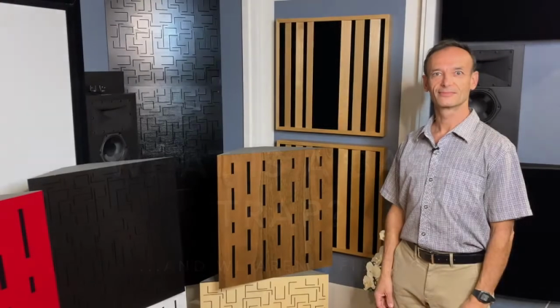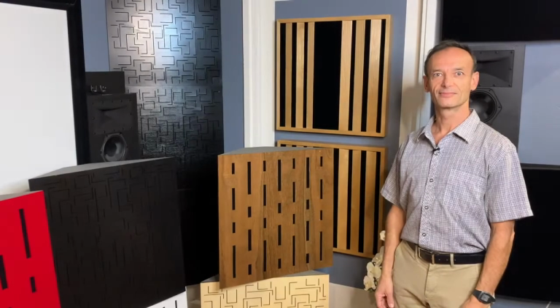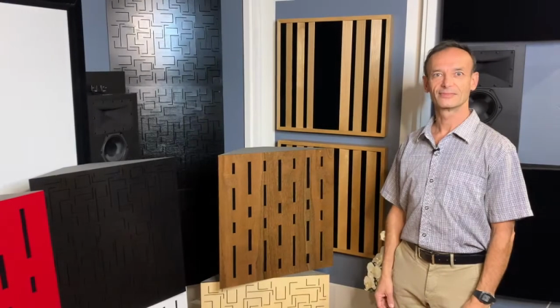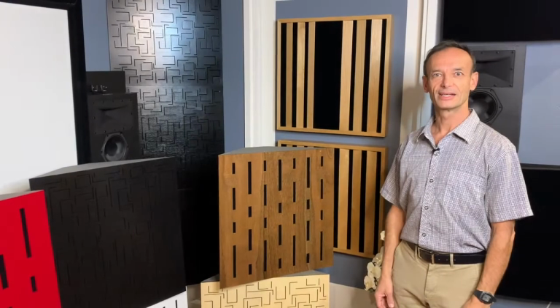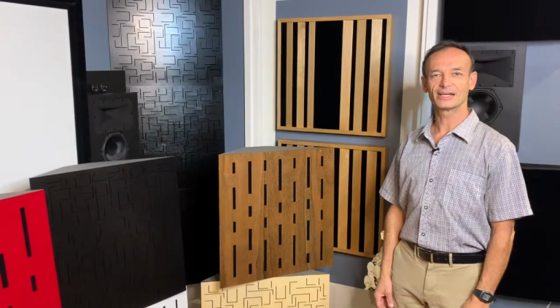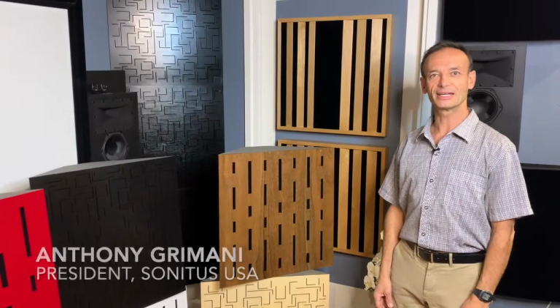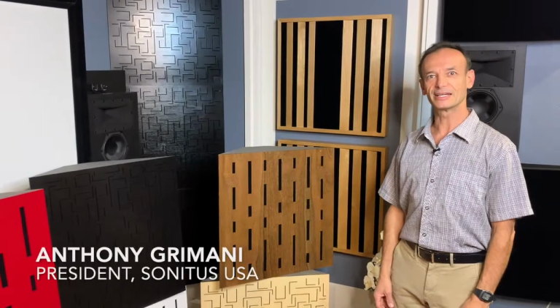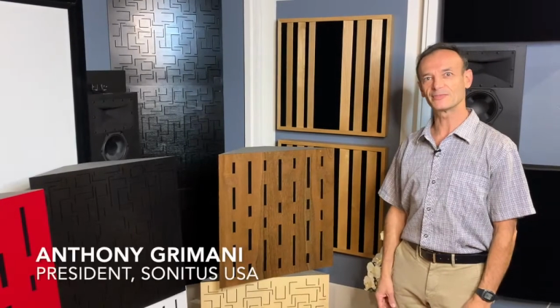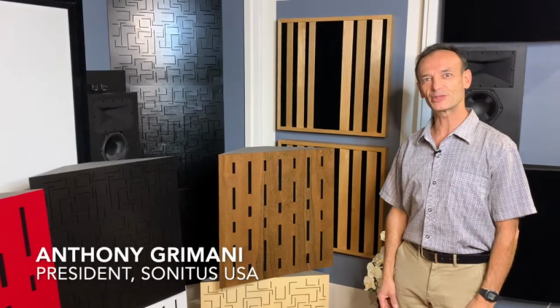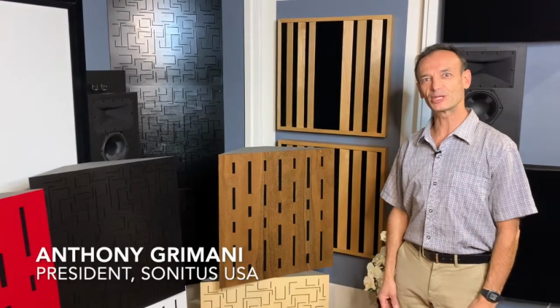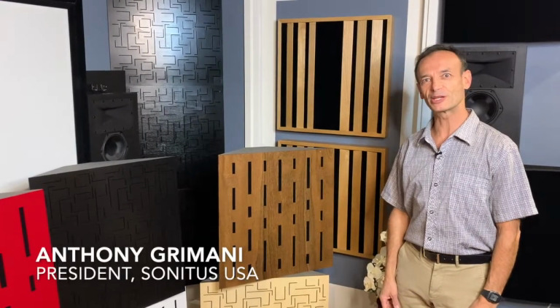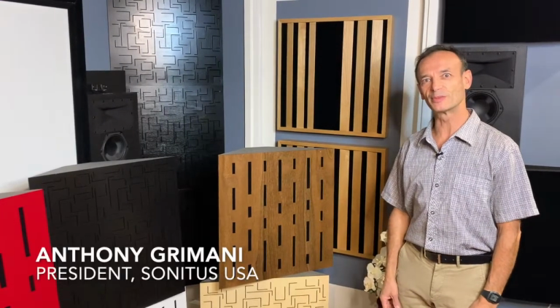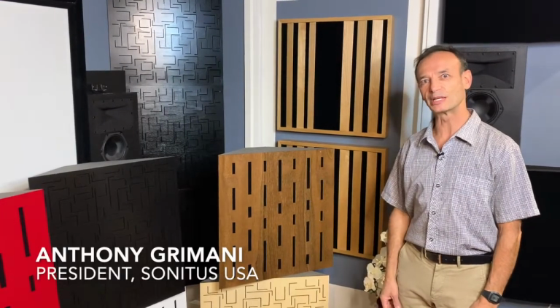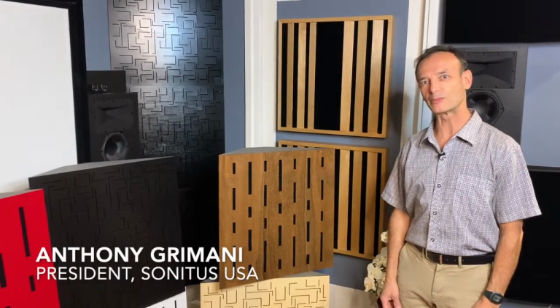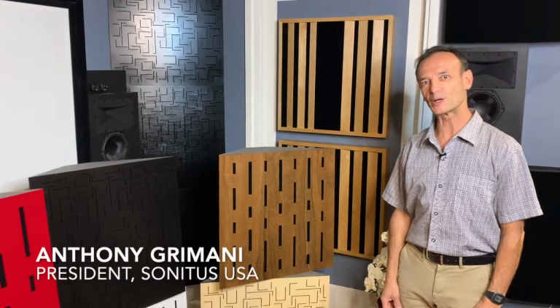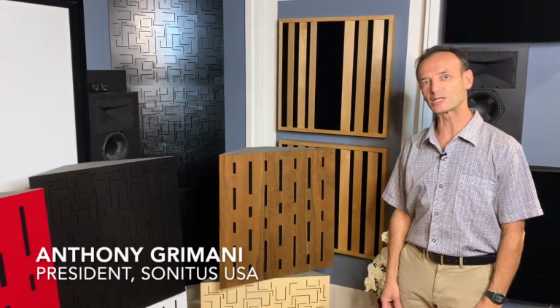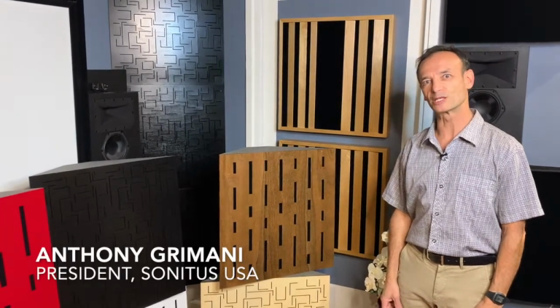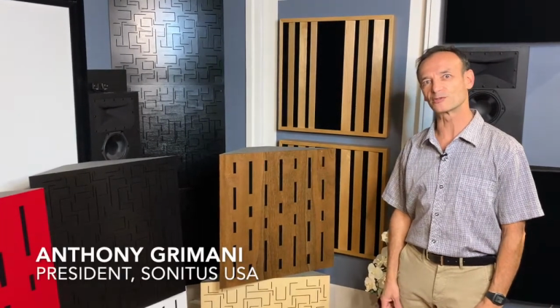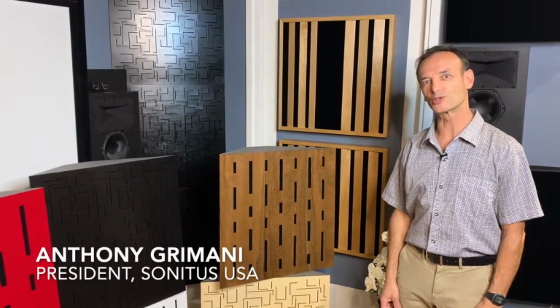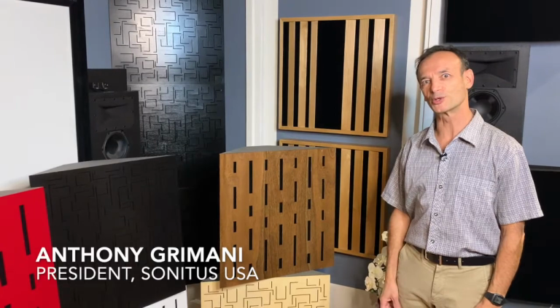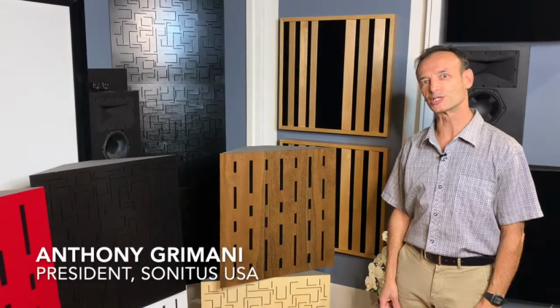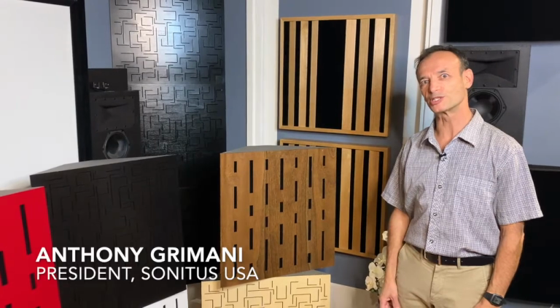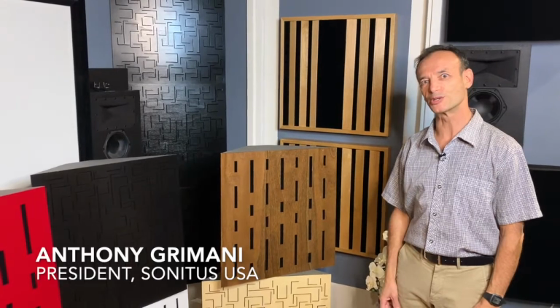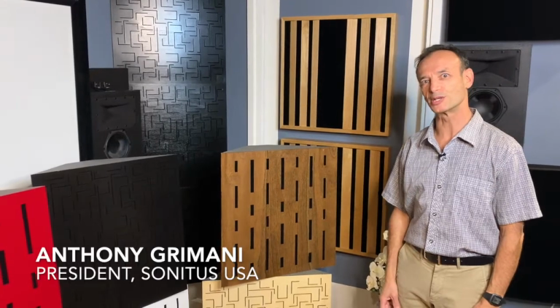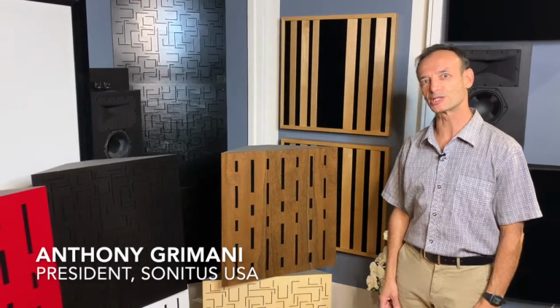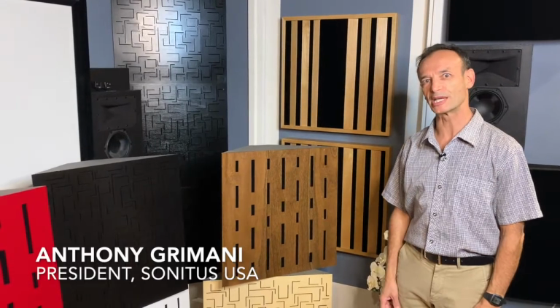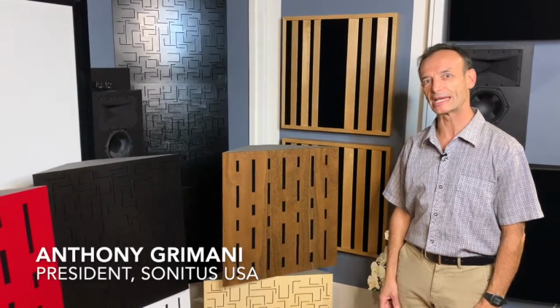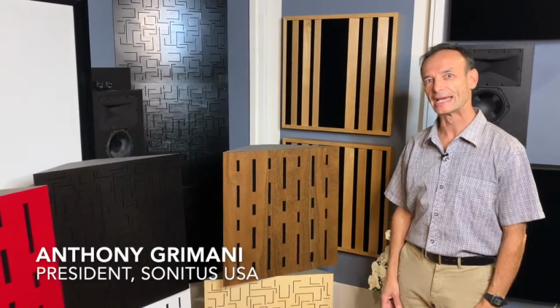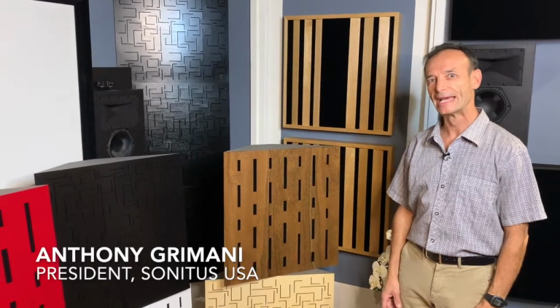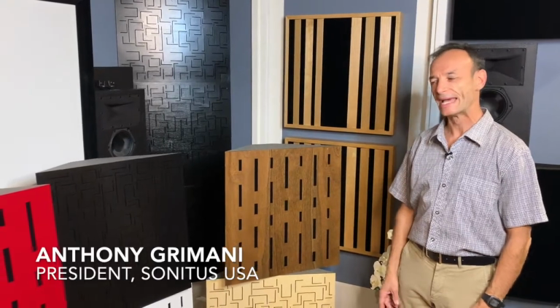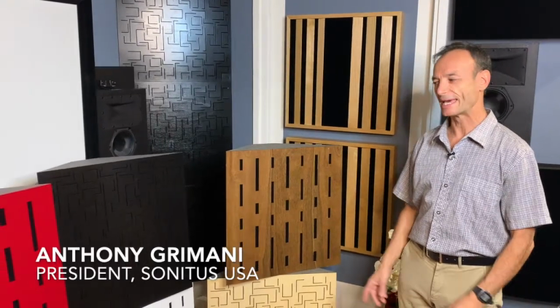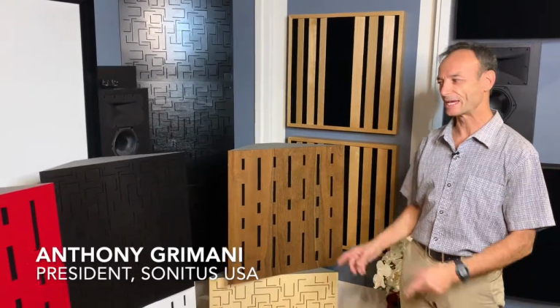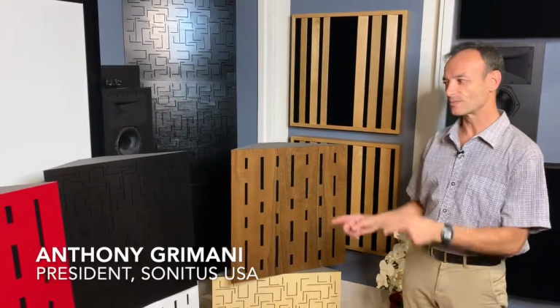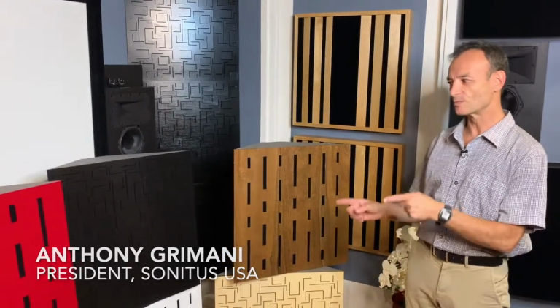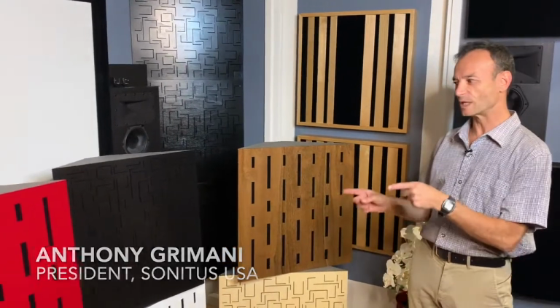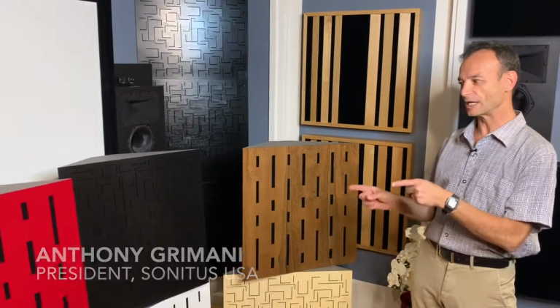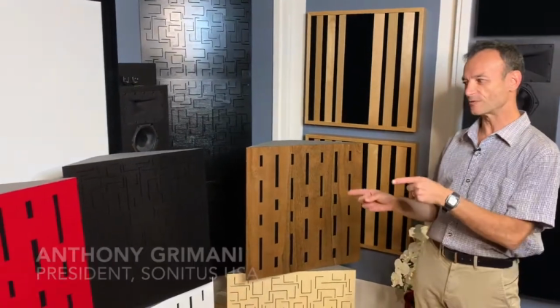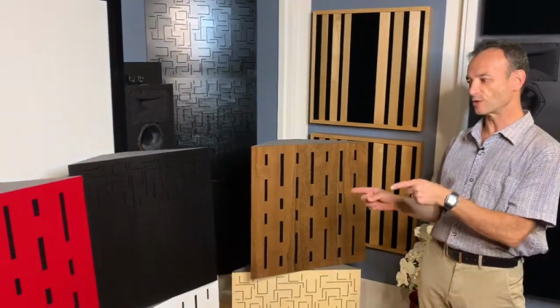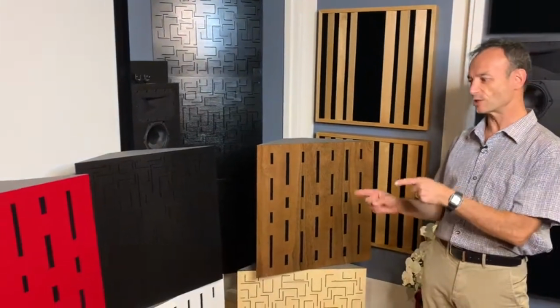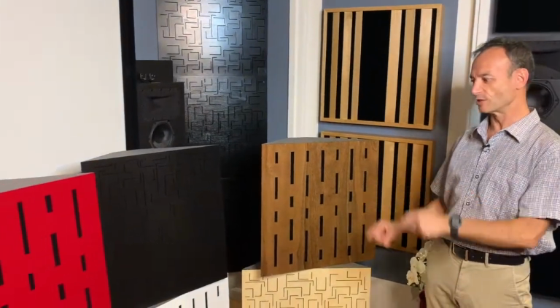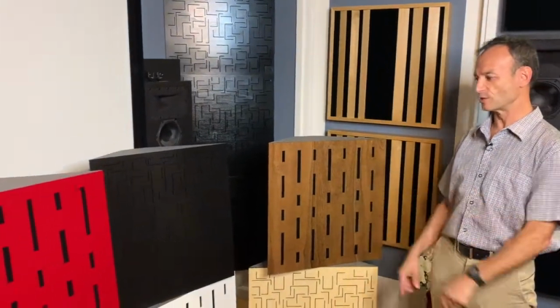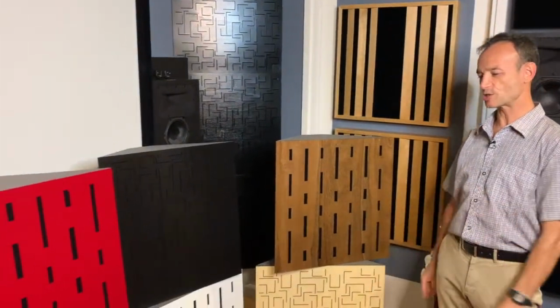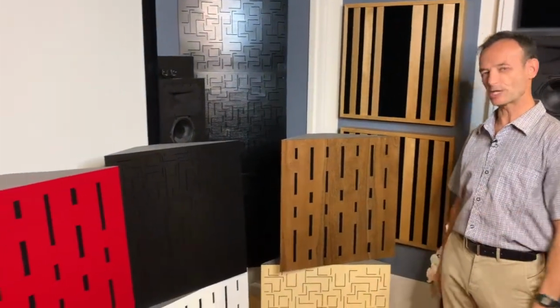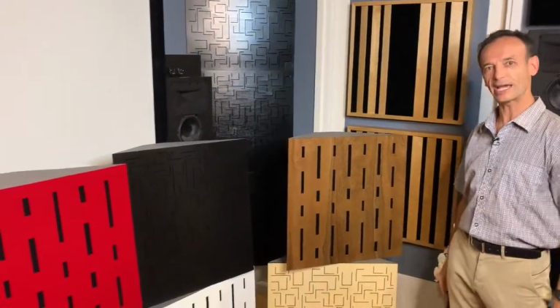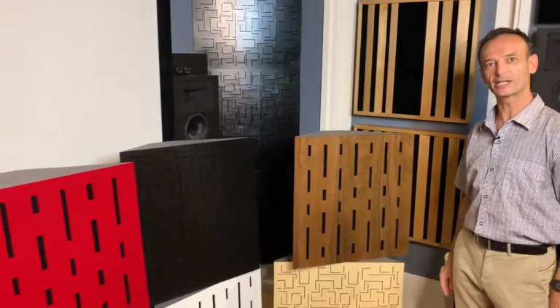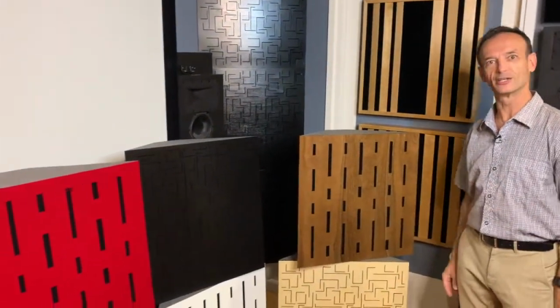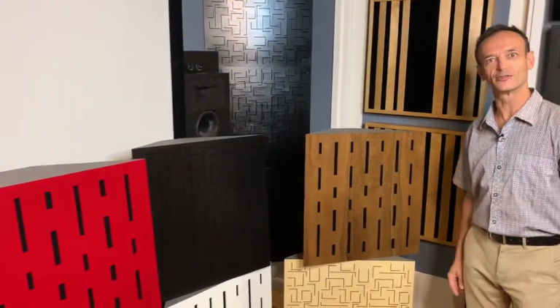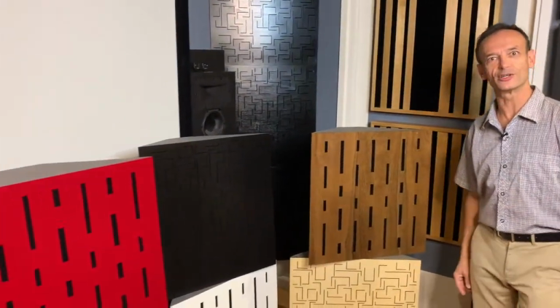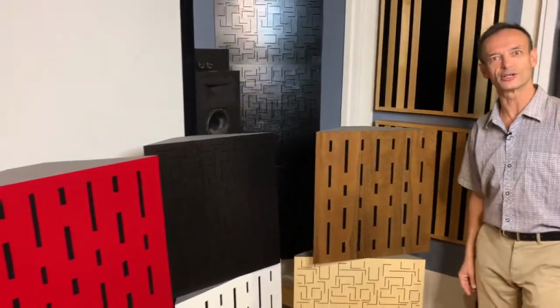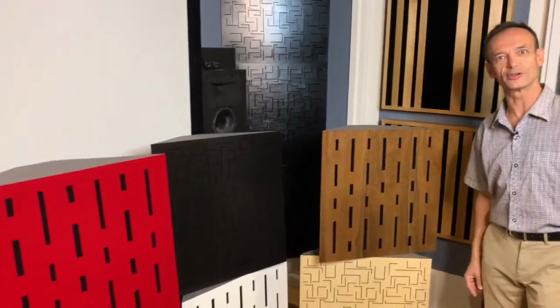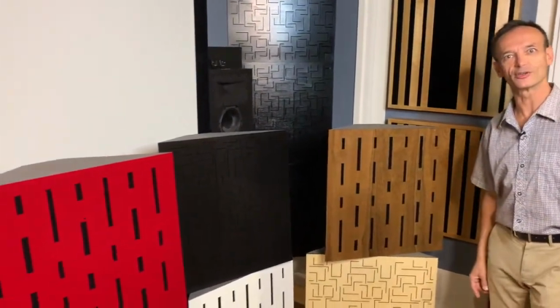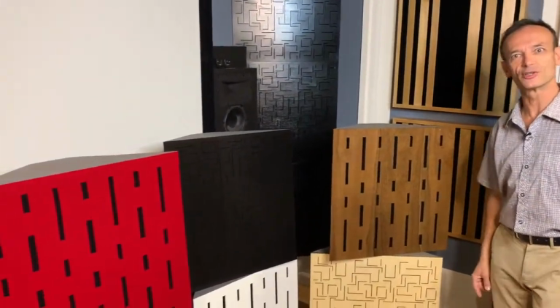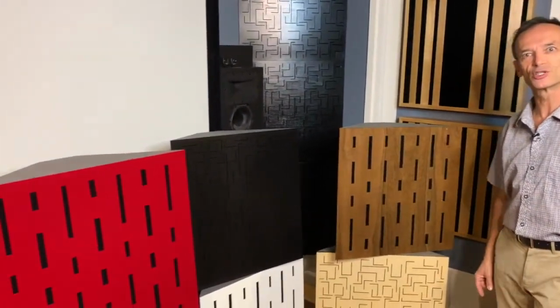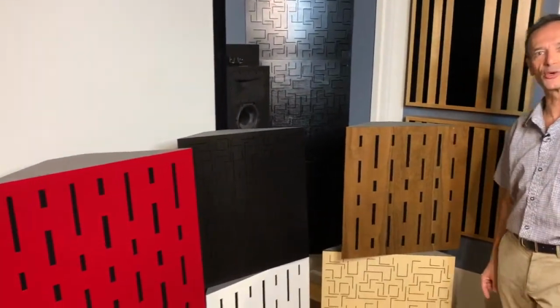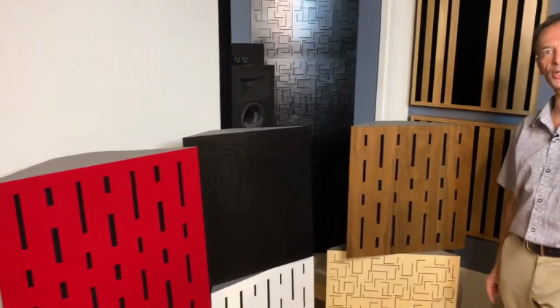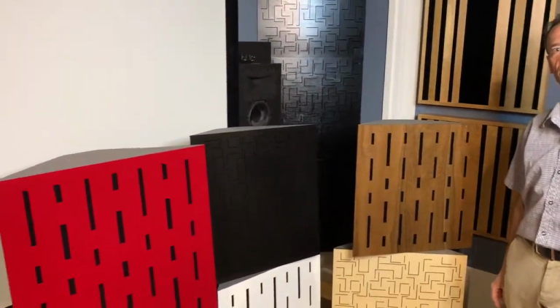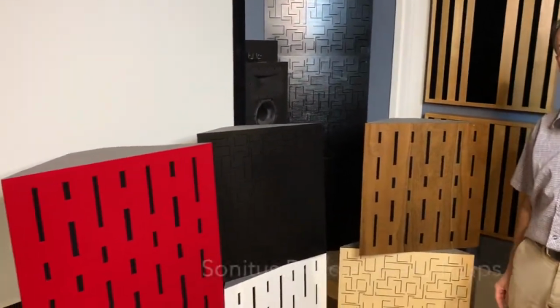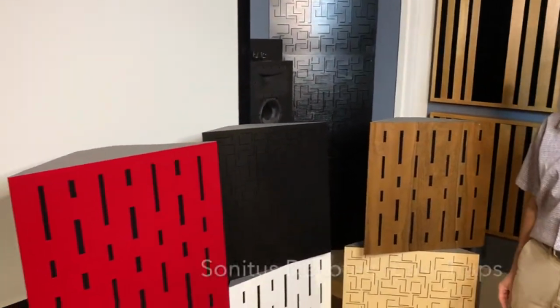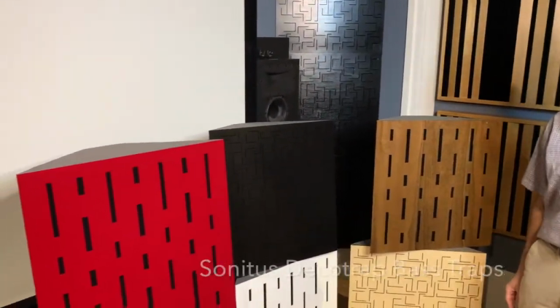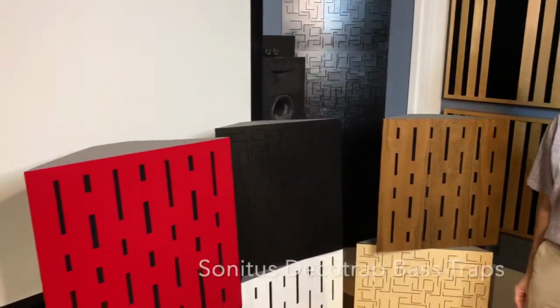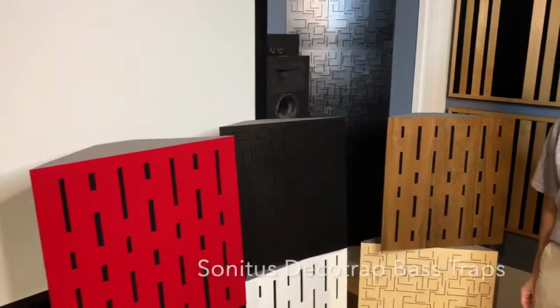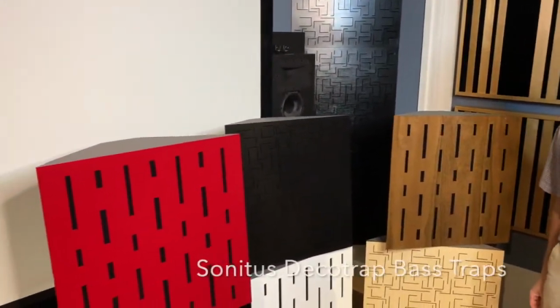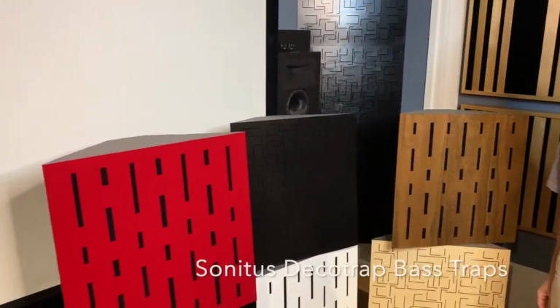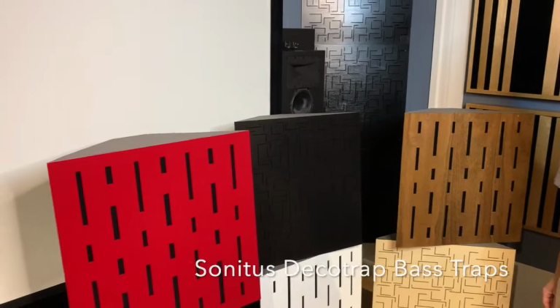Hi, I'm Anthony Gramani, president of Sonitus USA, and I'm in front of a stack of our Sonitus Deco traps.